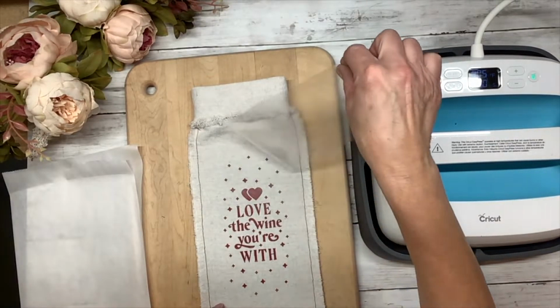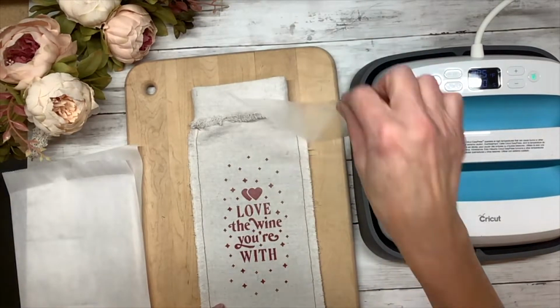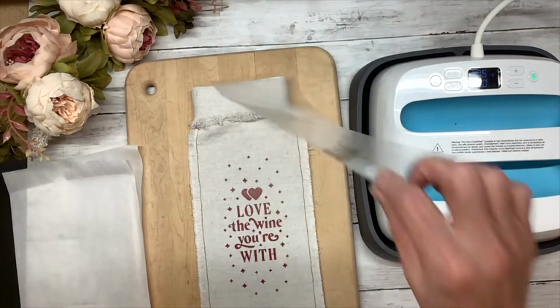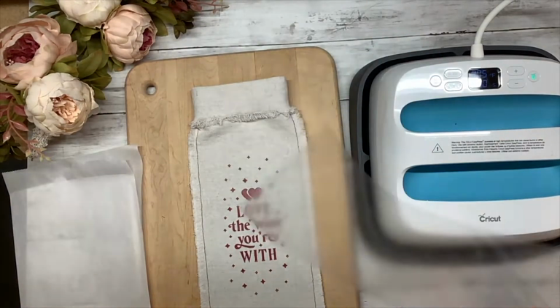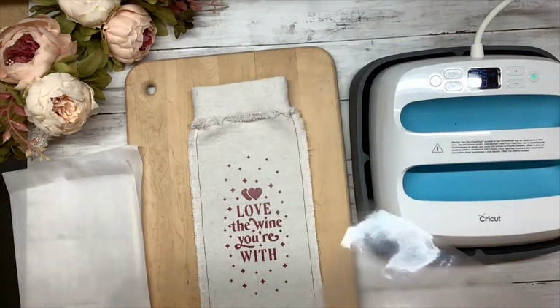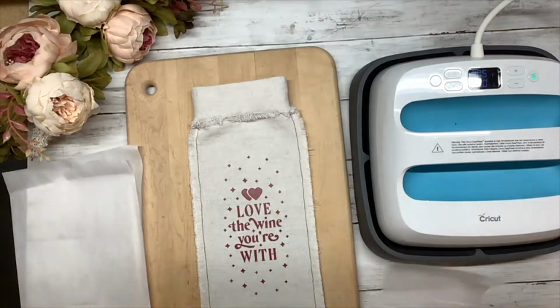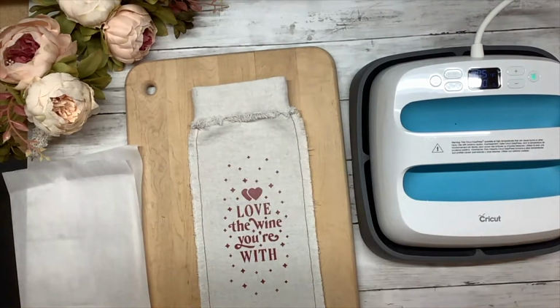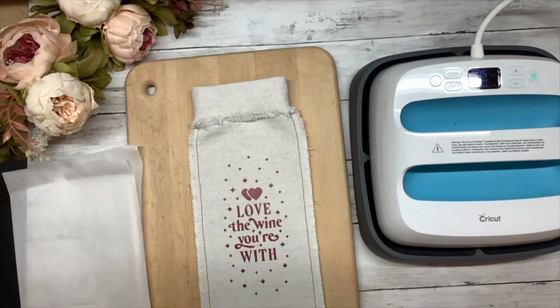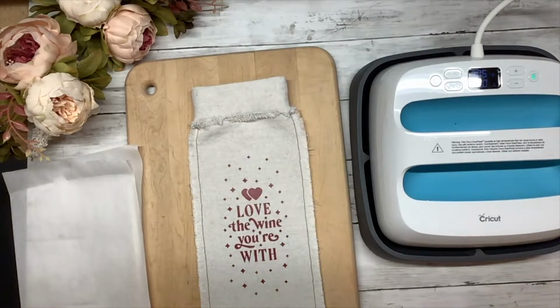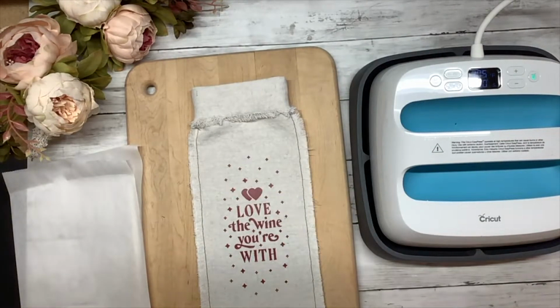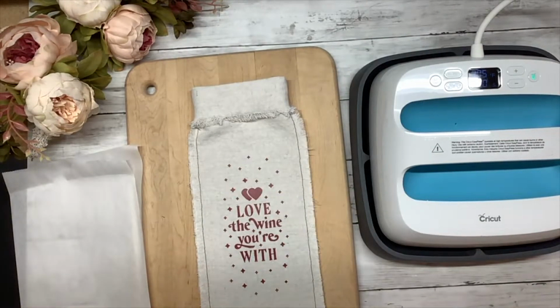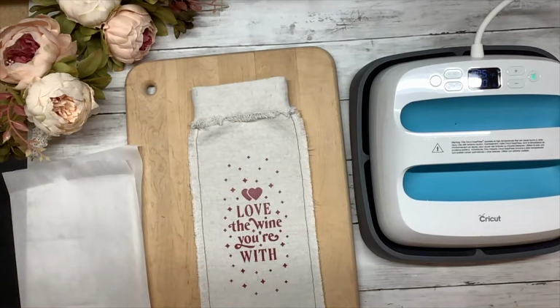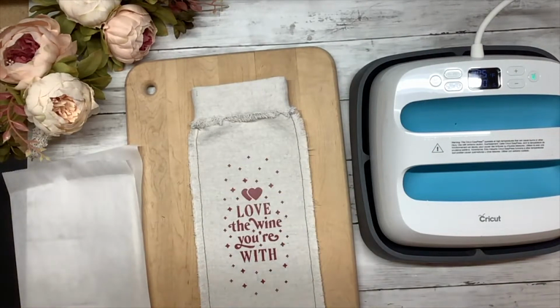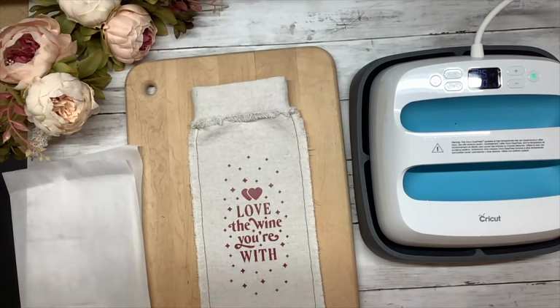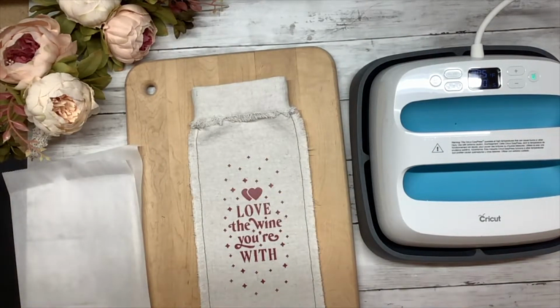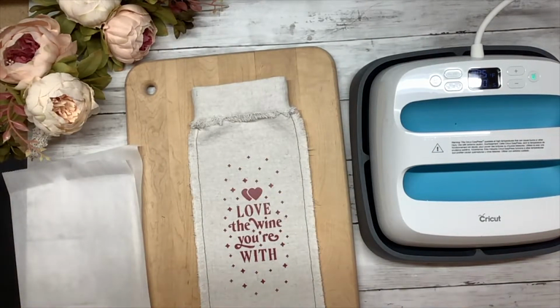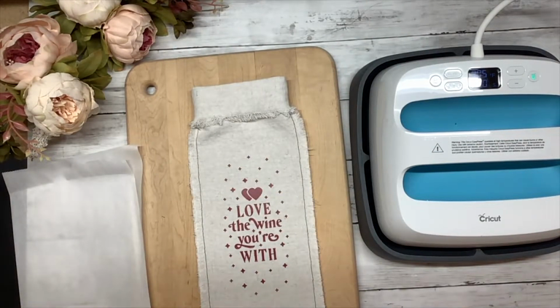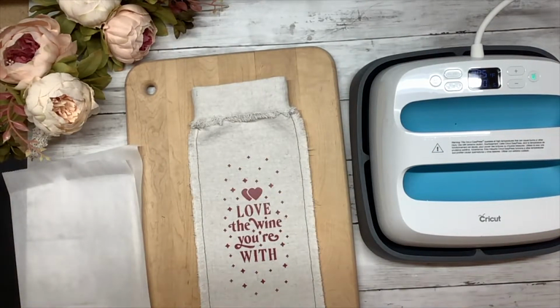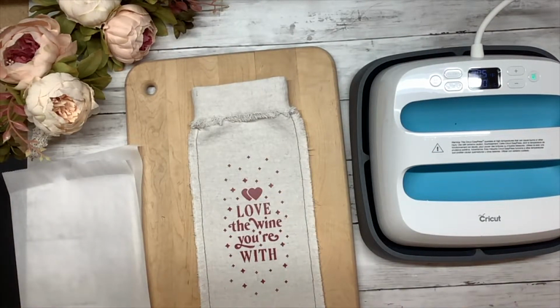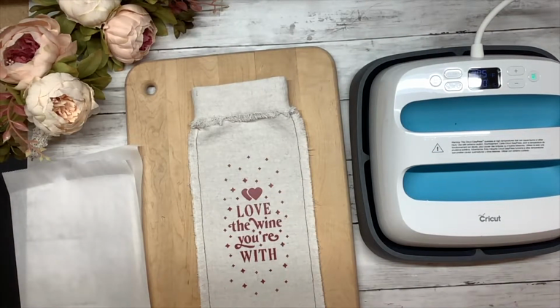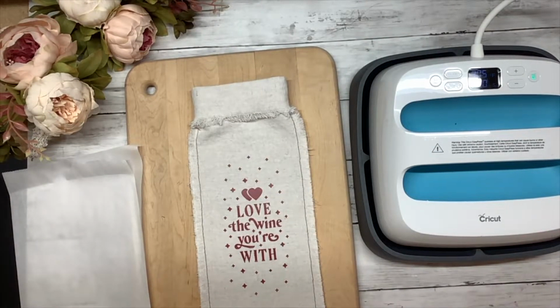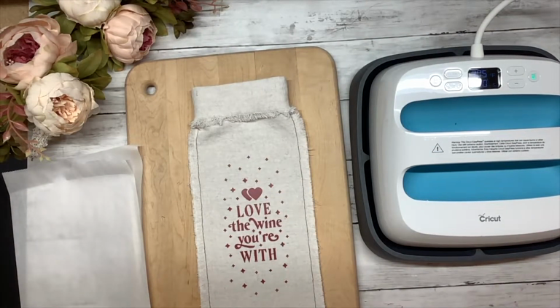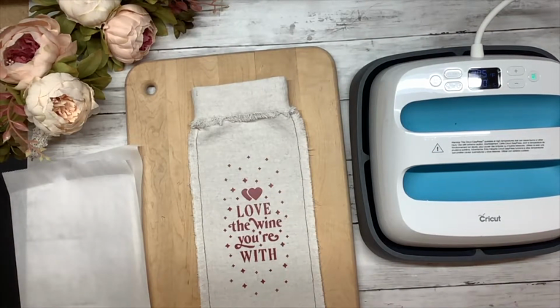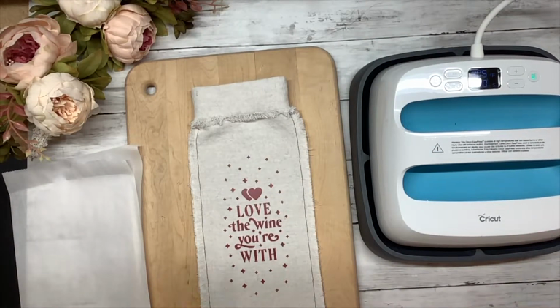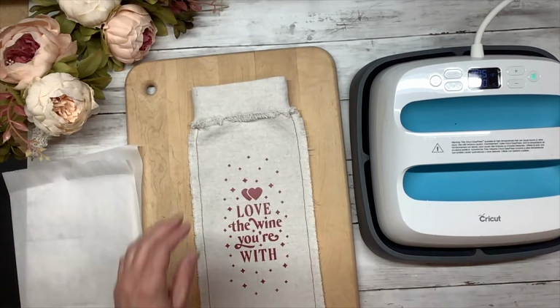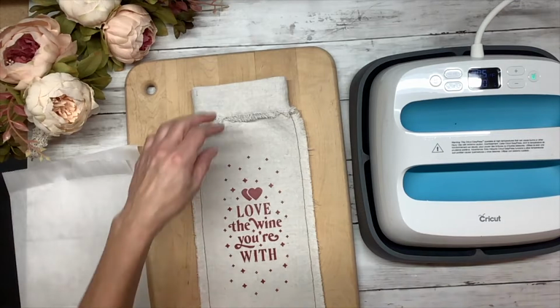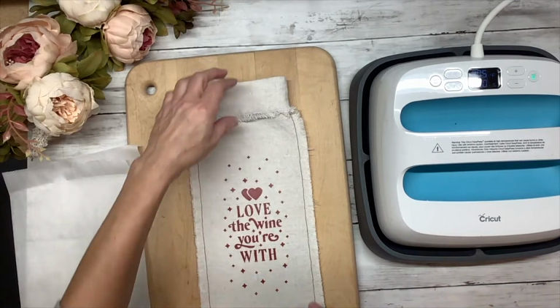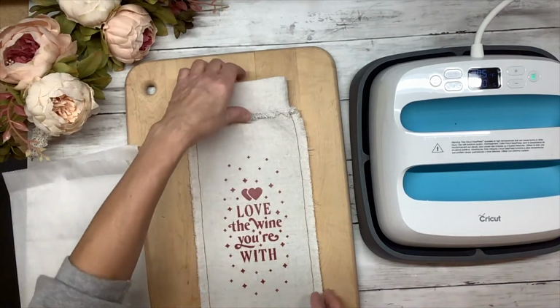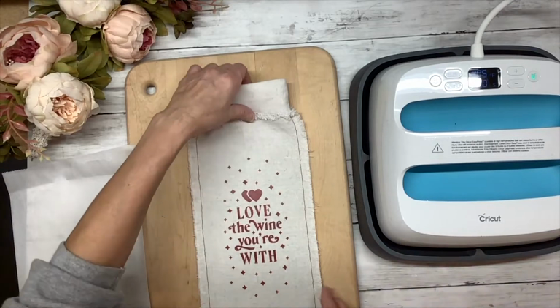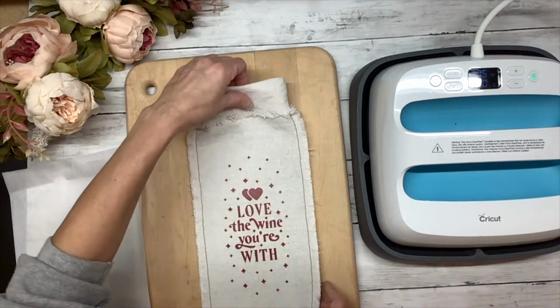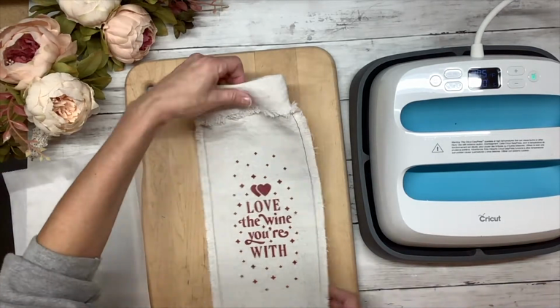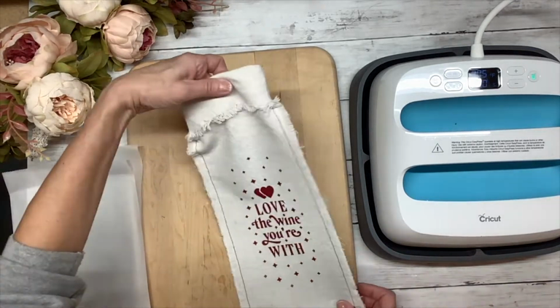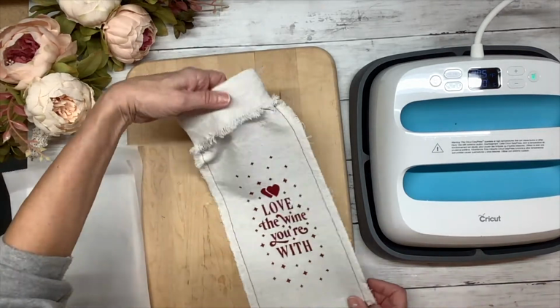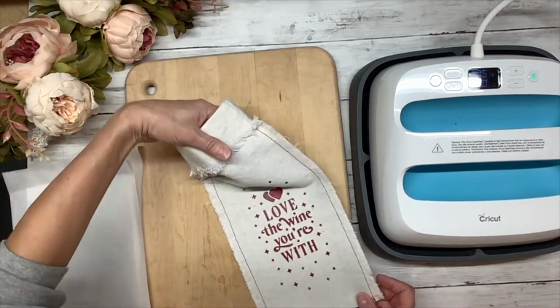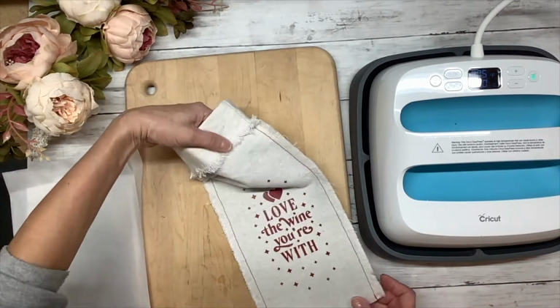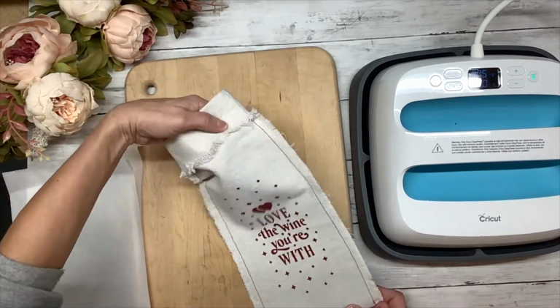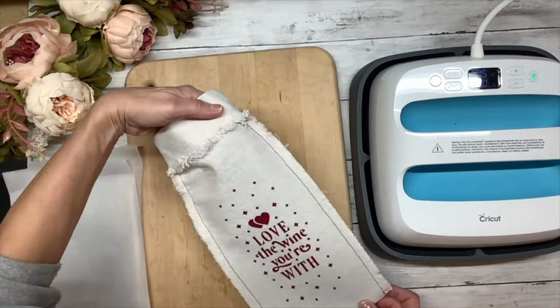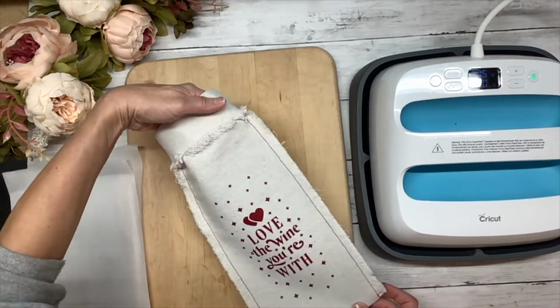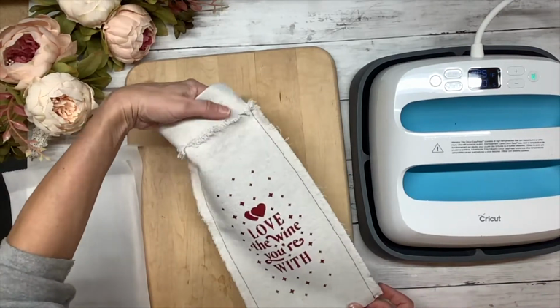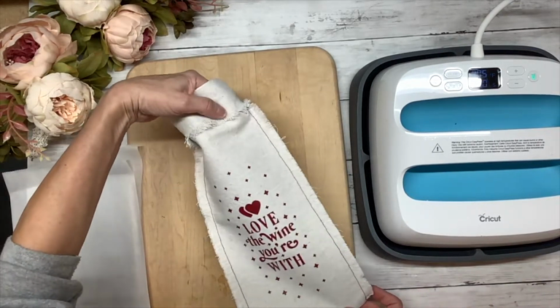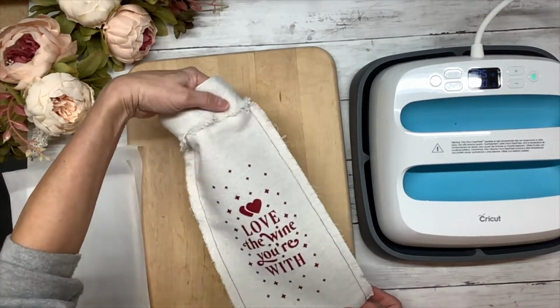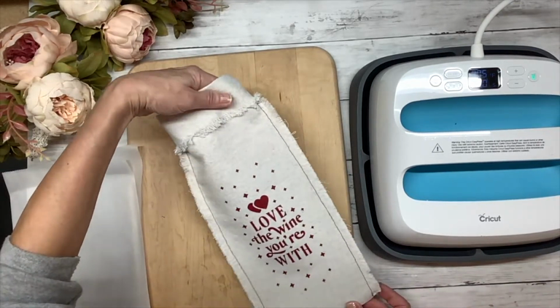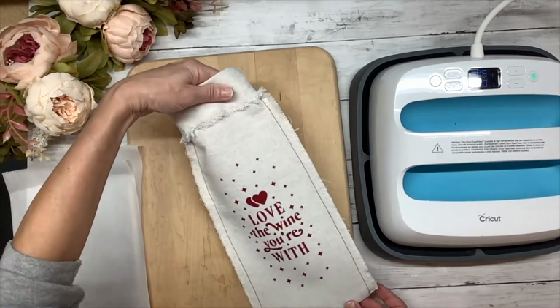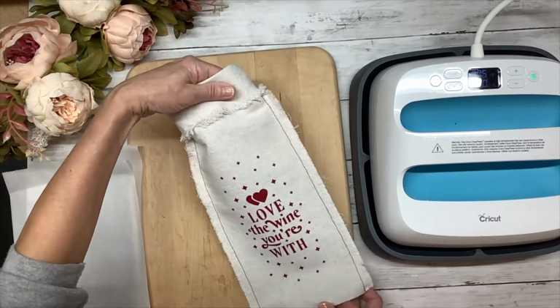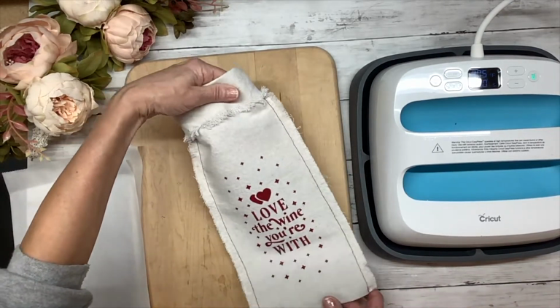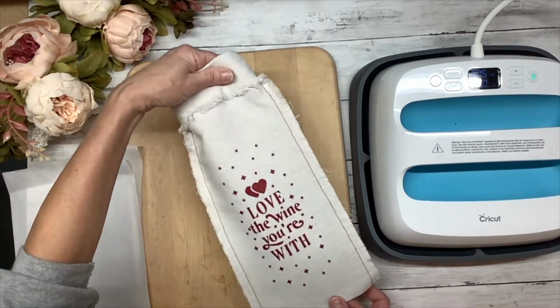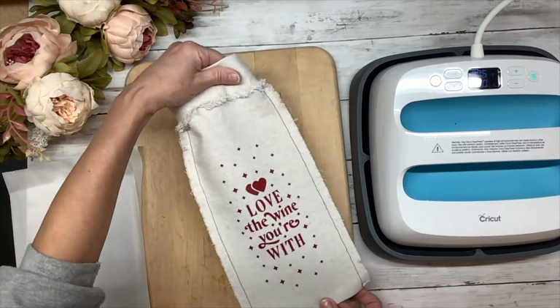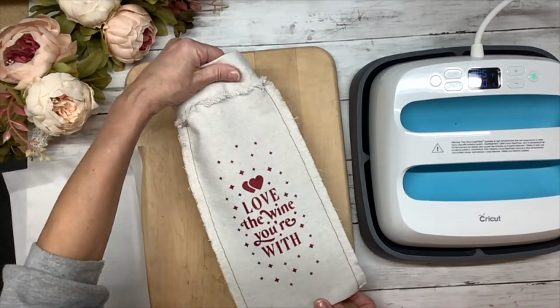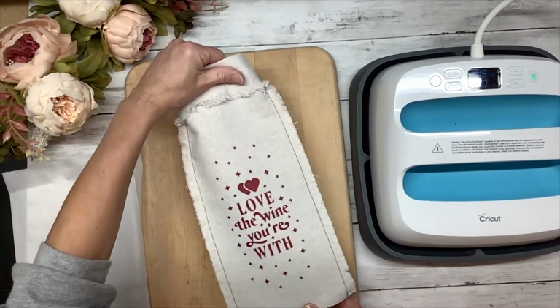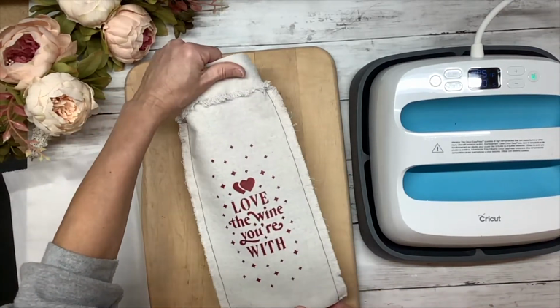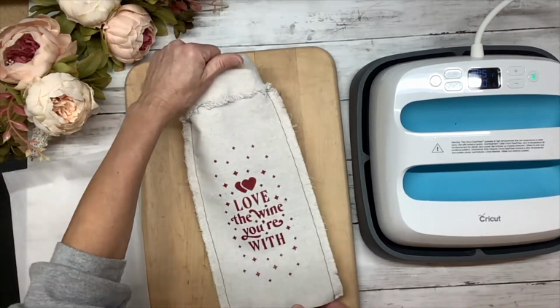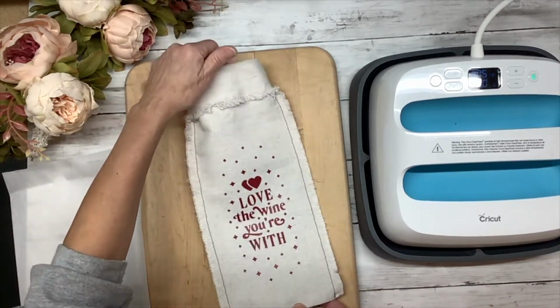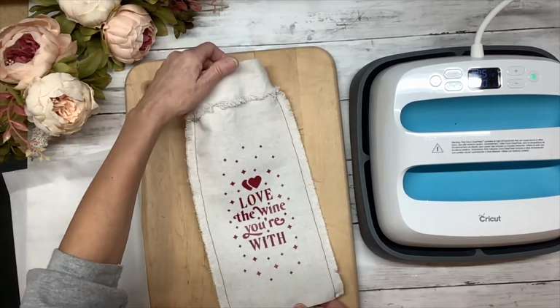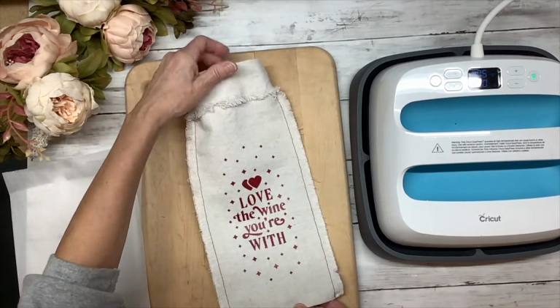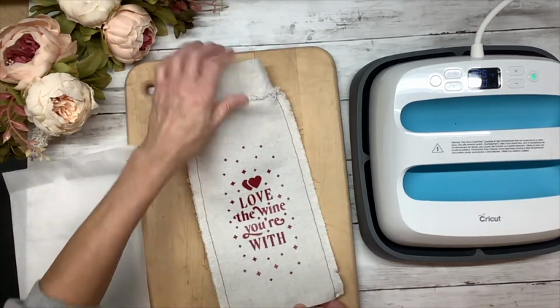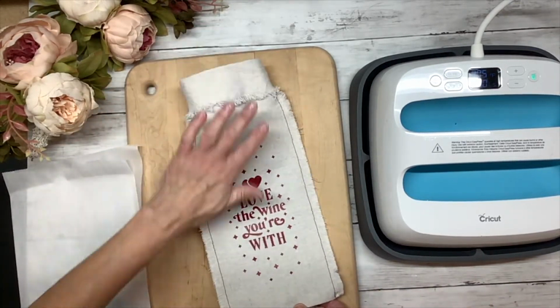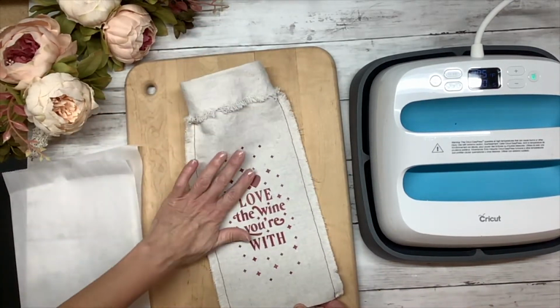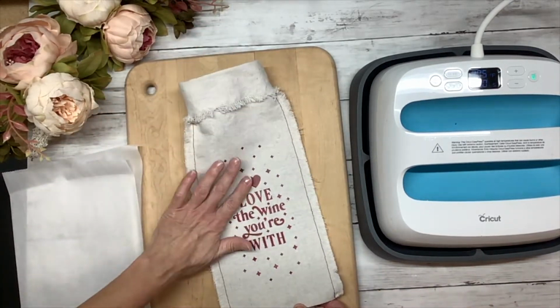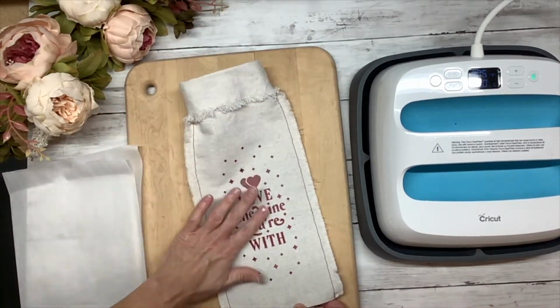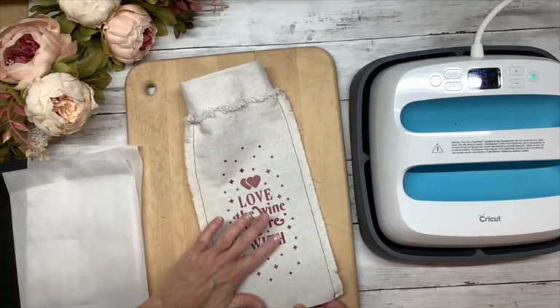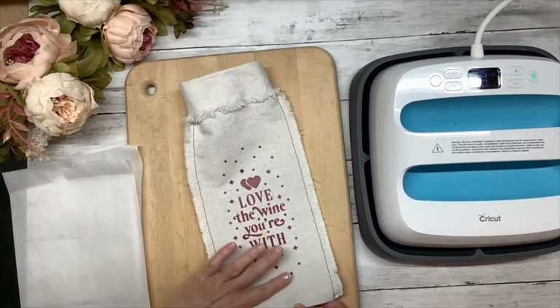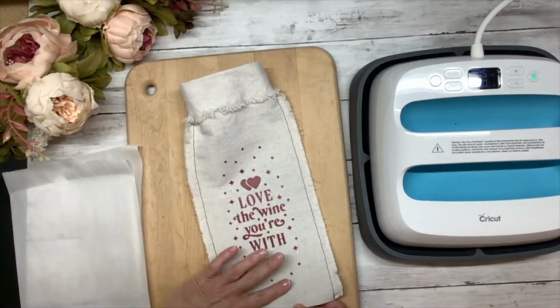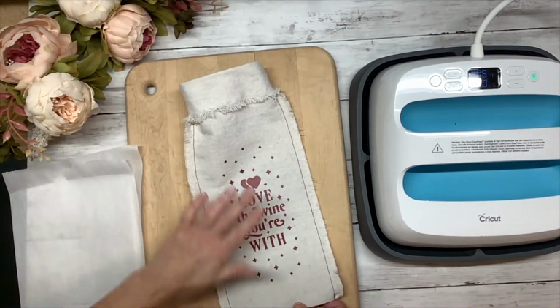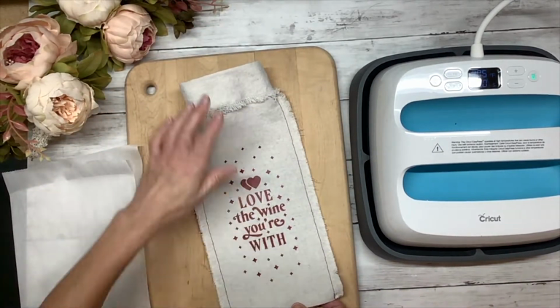Beautiful! Okay, so there's the wine bag — 'Love the wine you're with.'